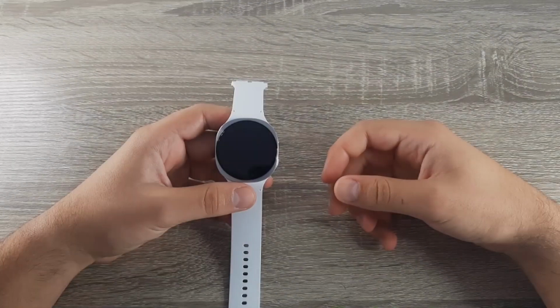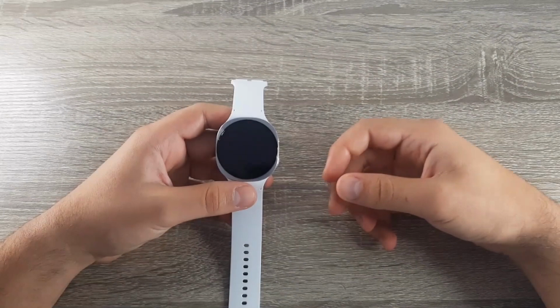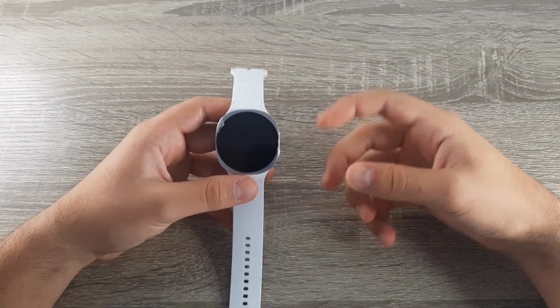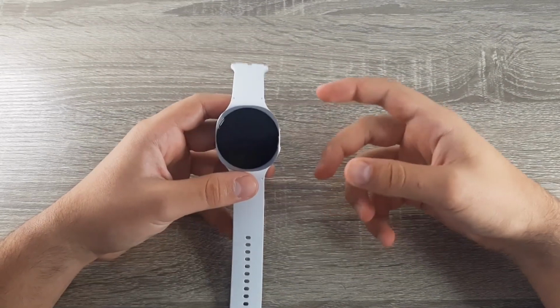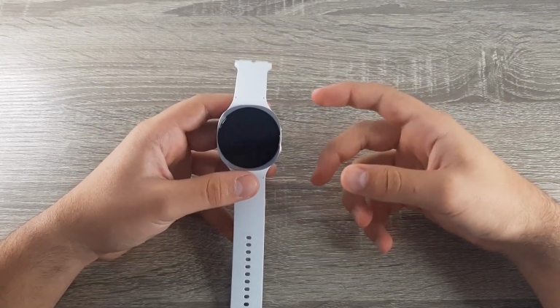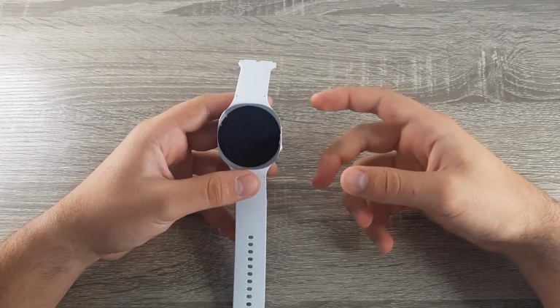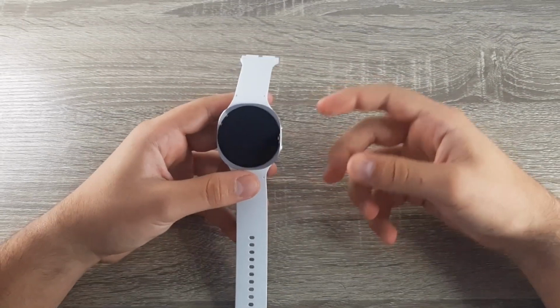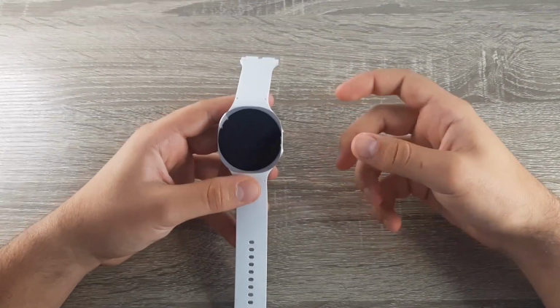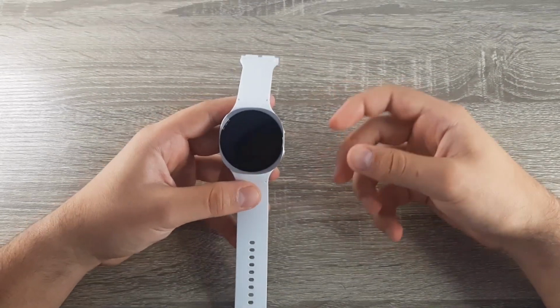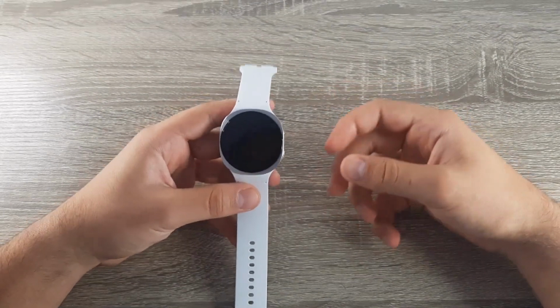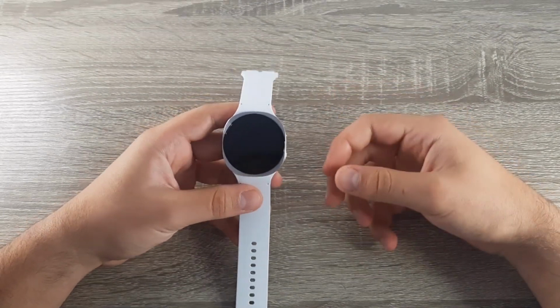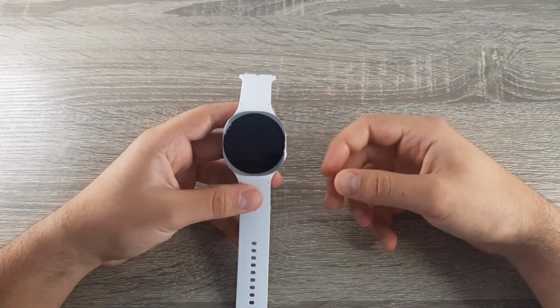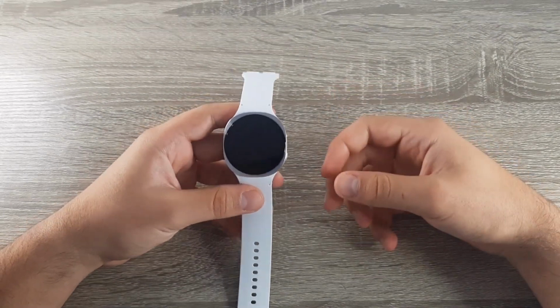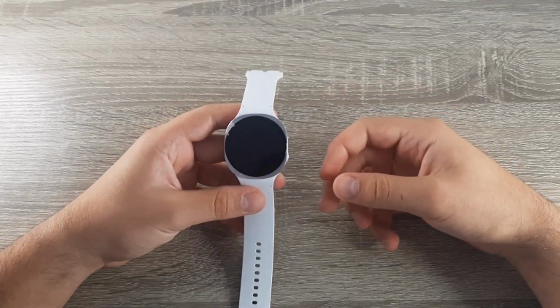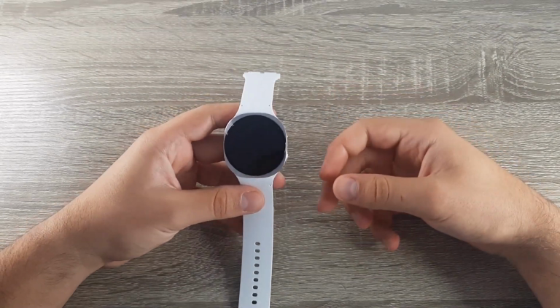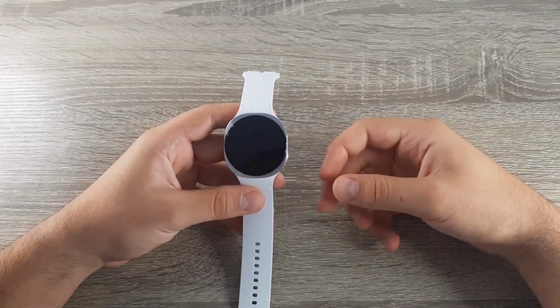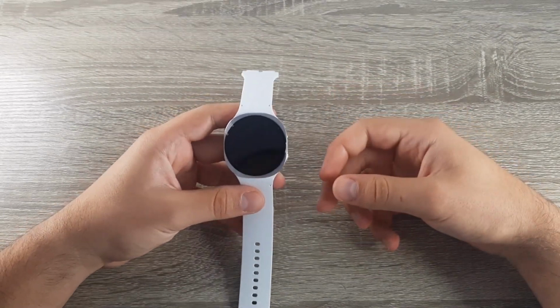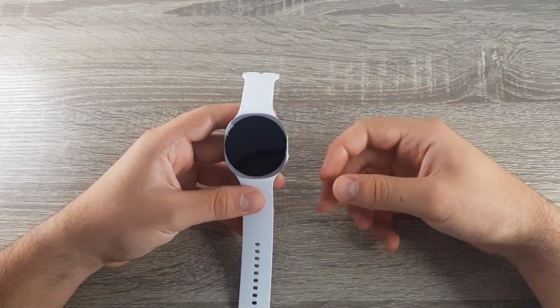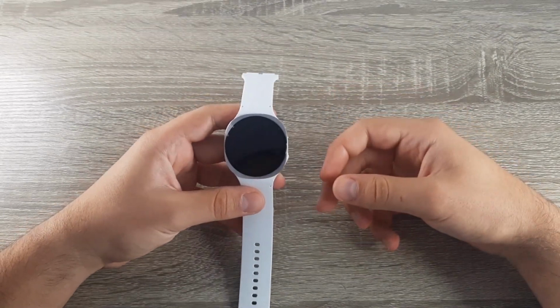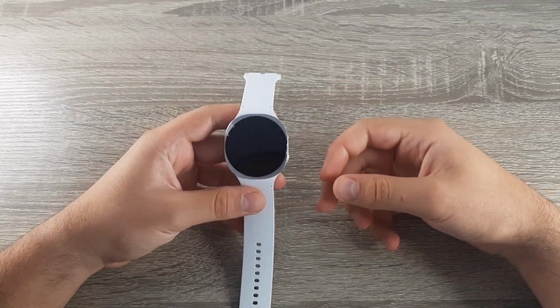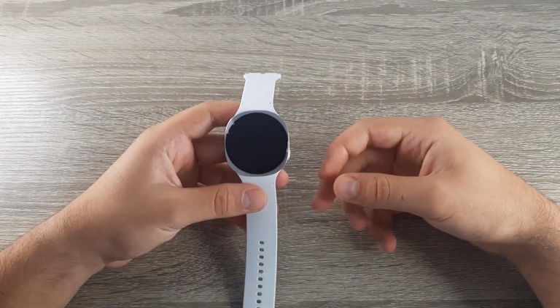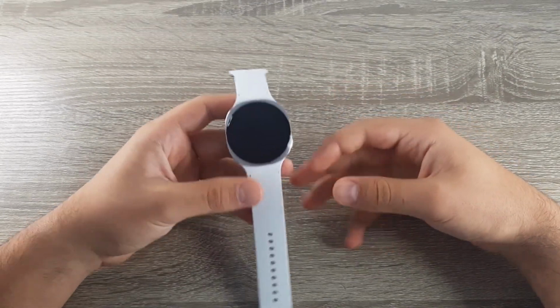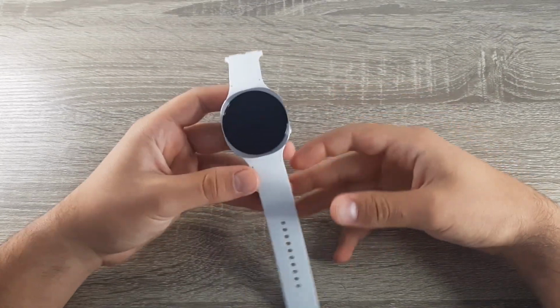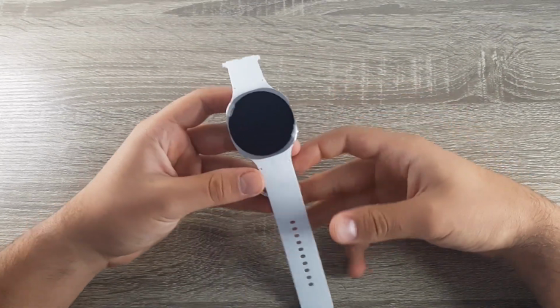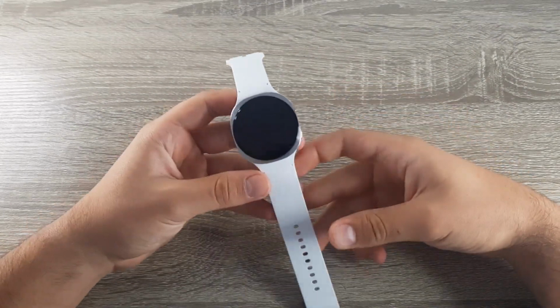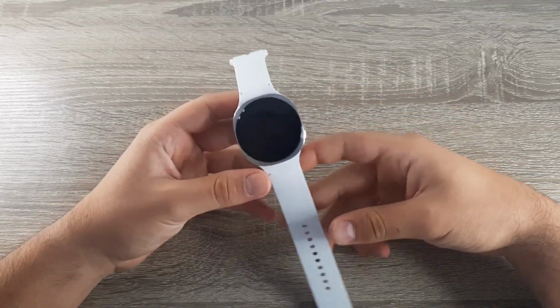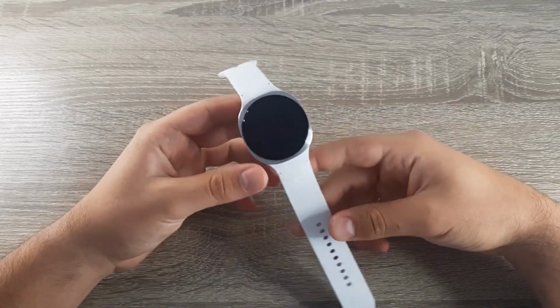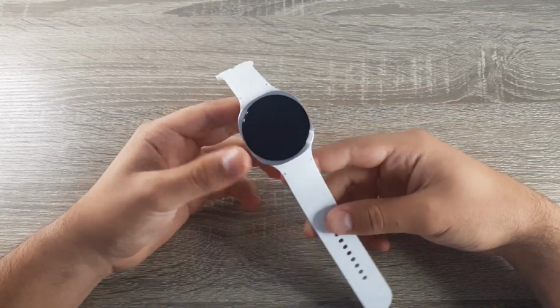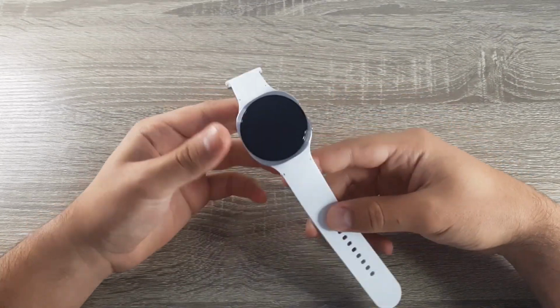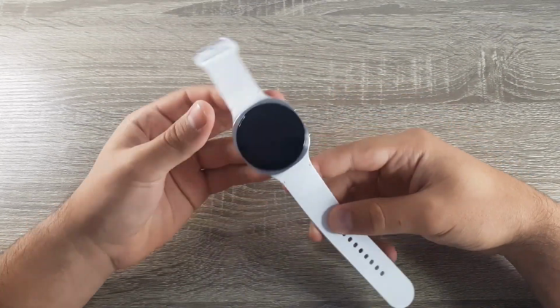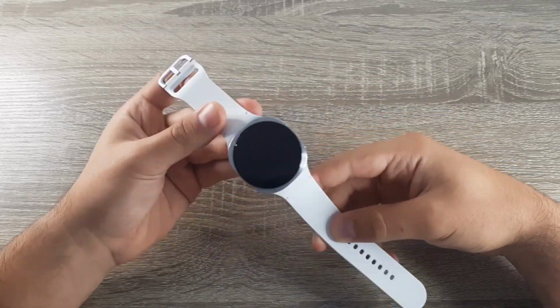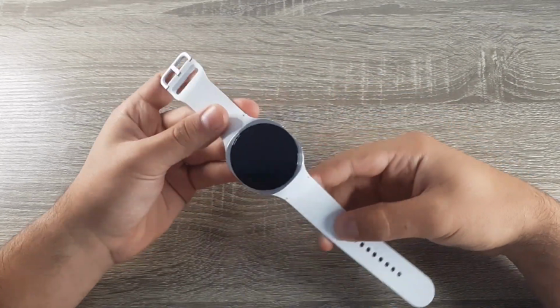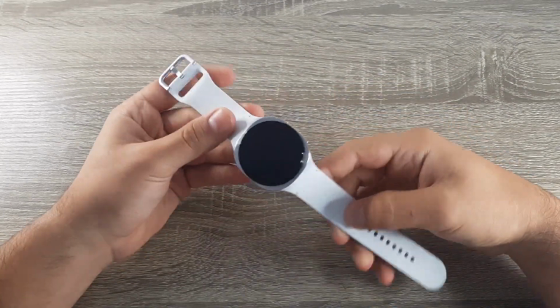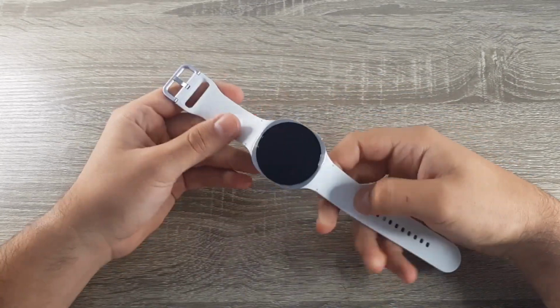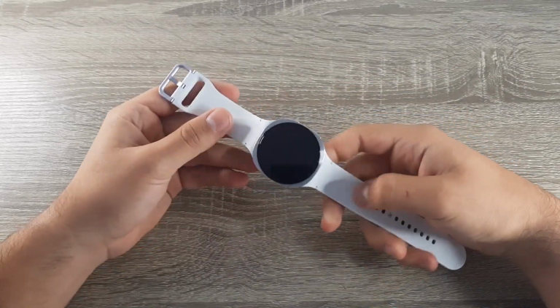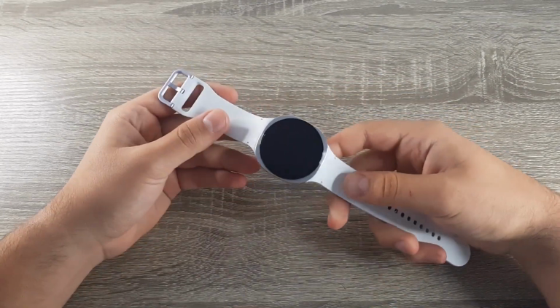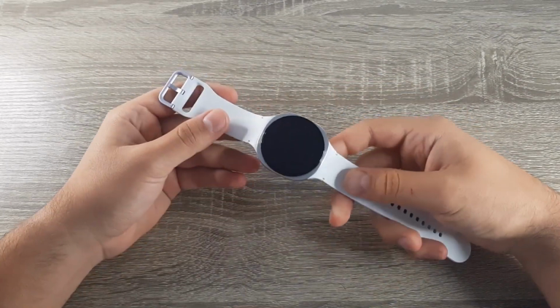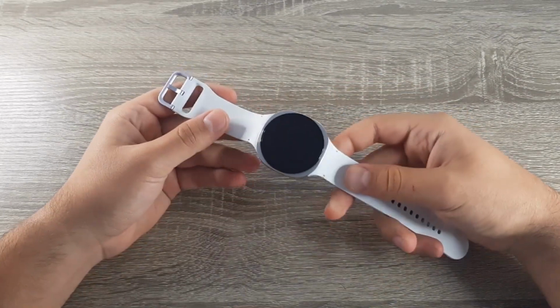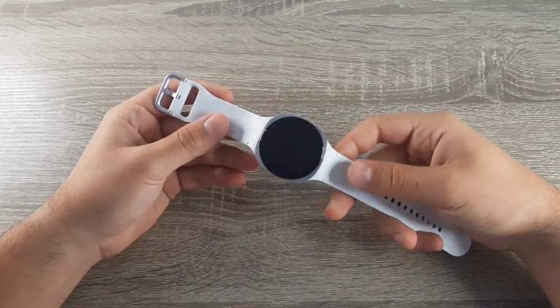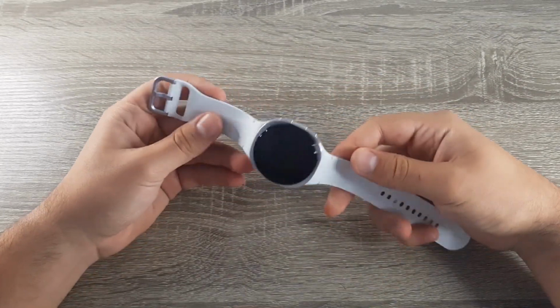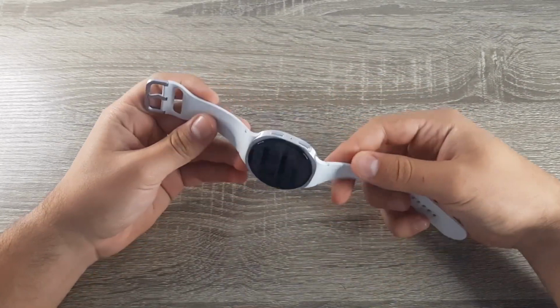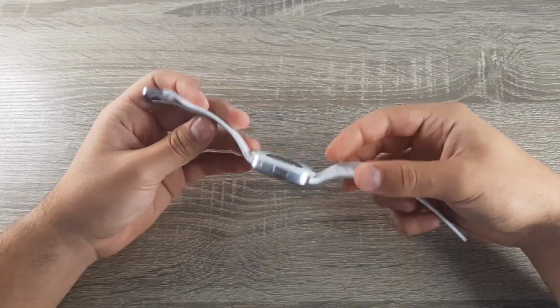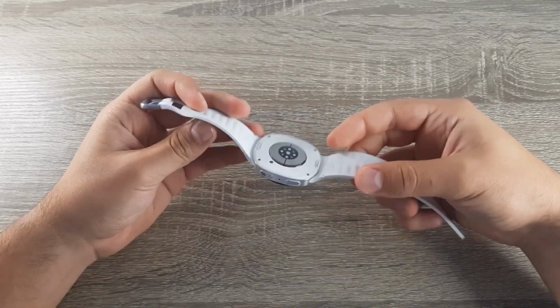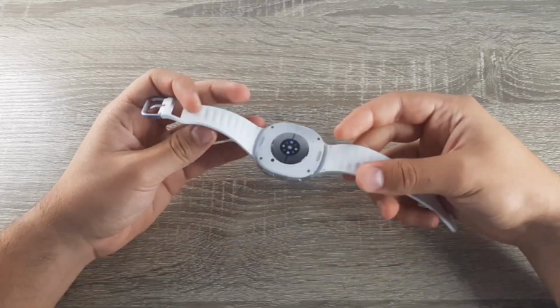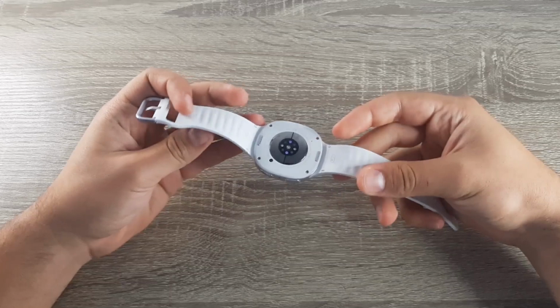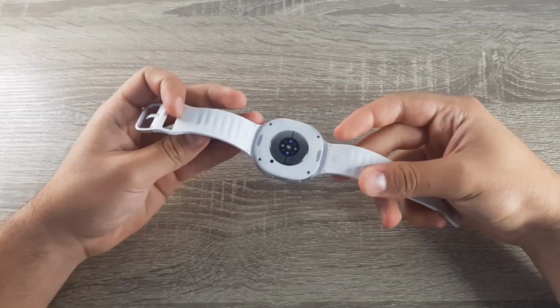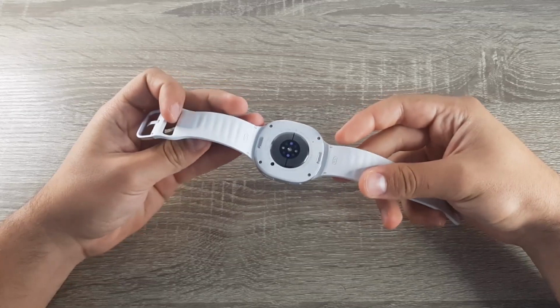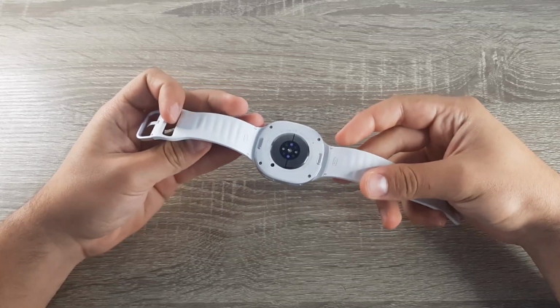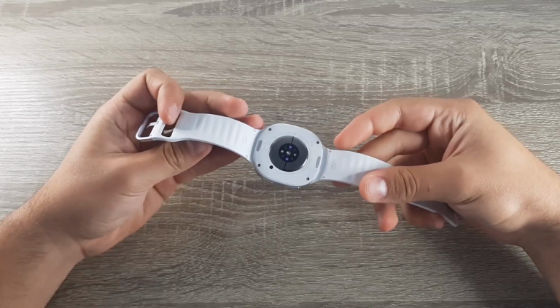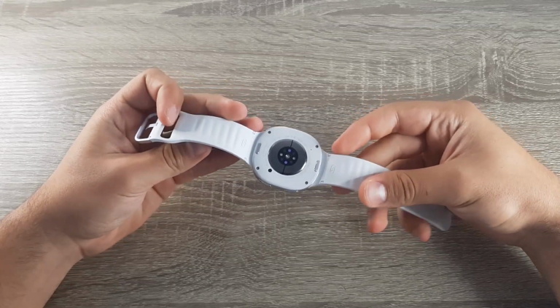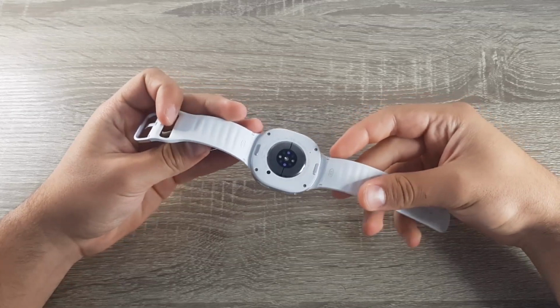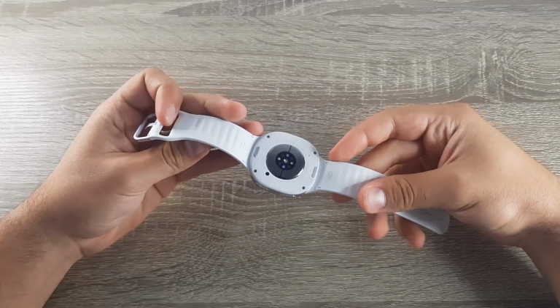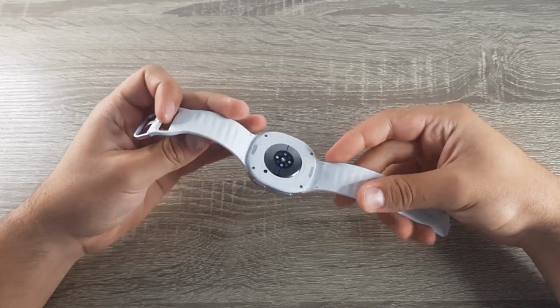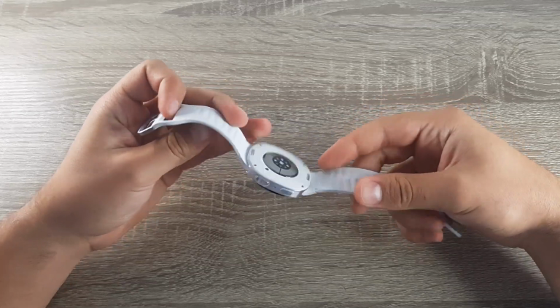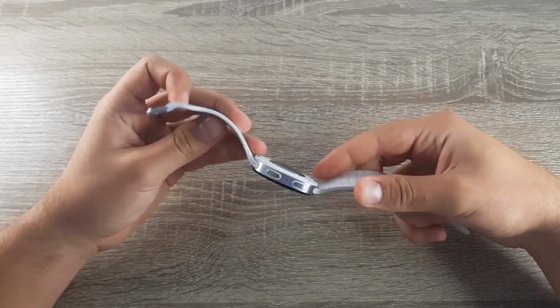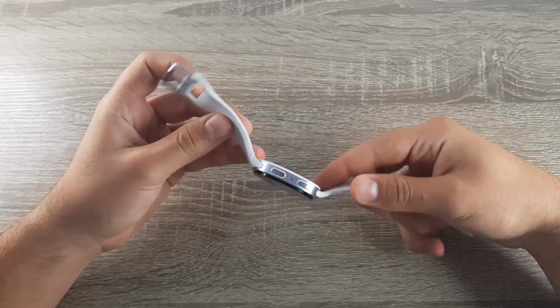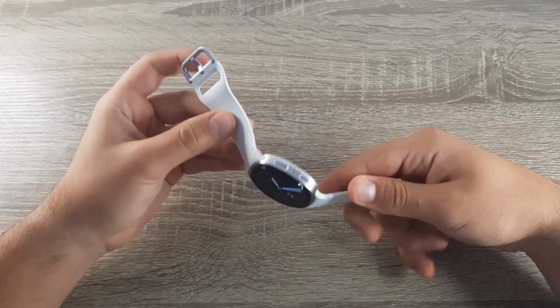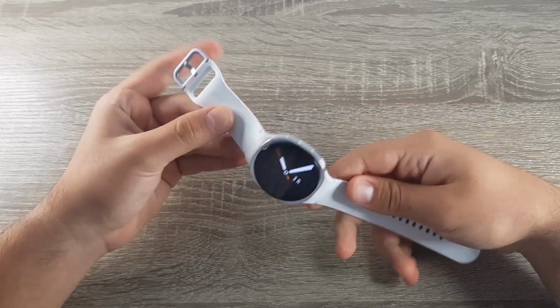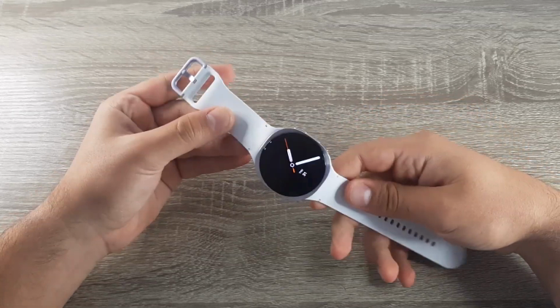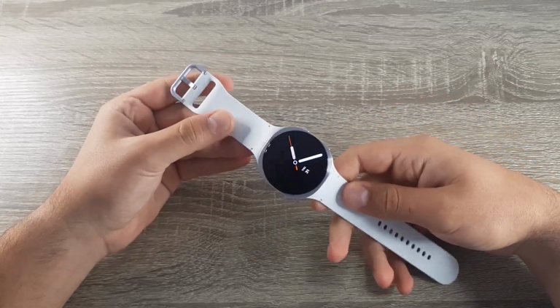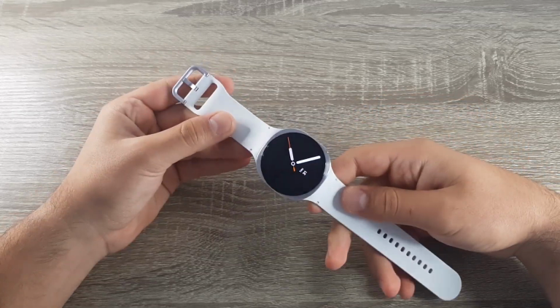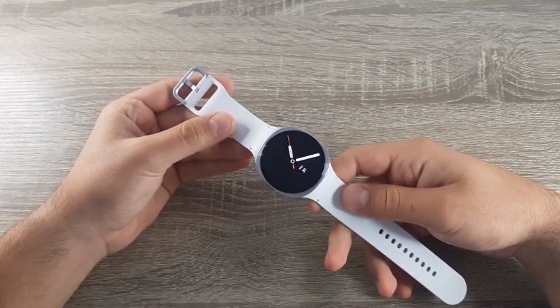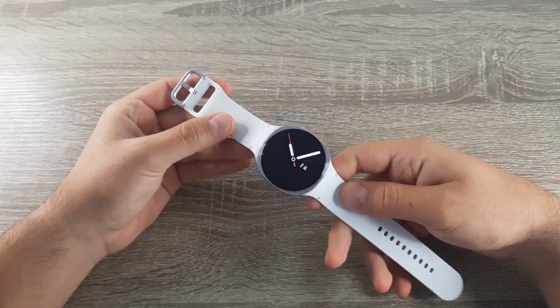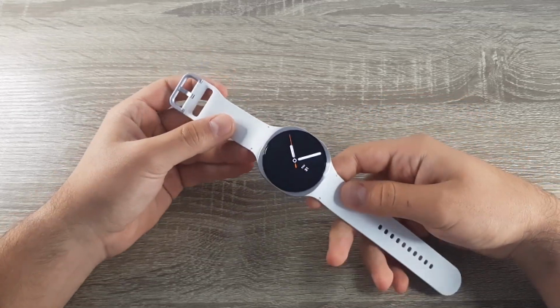Hi guys and welcome back to the GSM ABC YouTube channel. In this video I will show you how to do a hard reset on the Samsung Galaxy Watch 8.